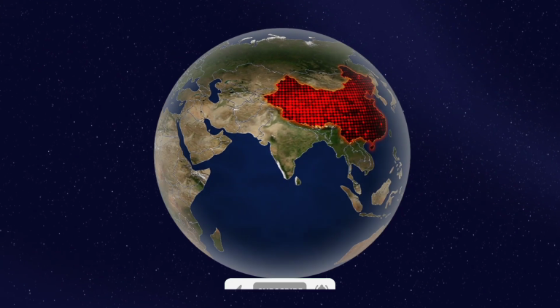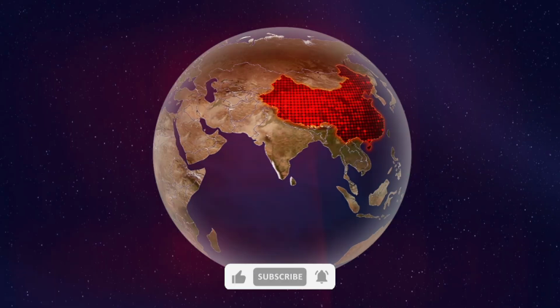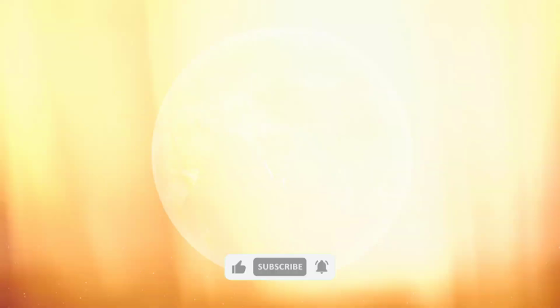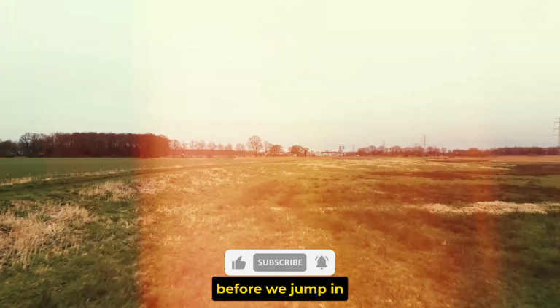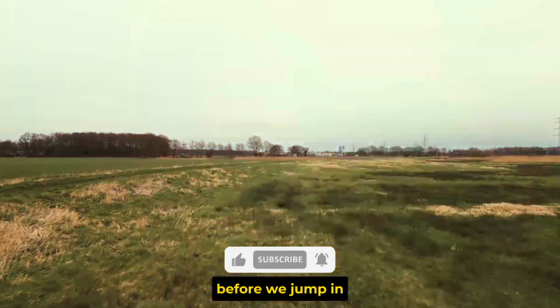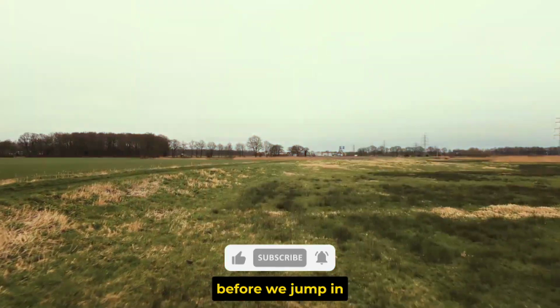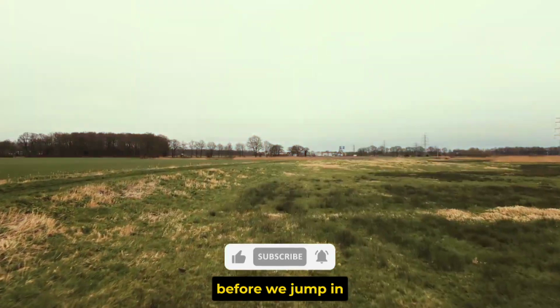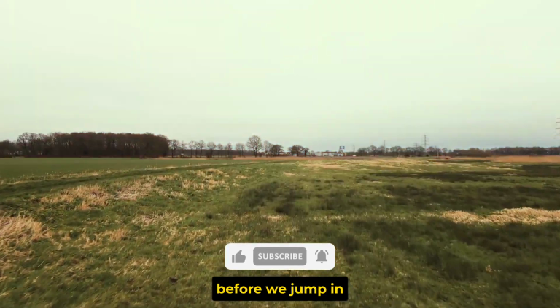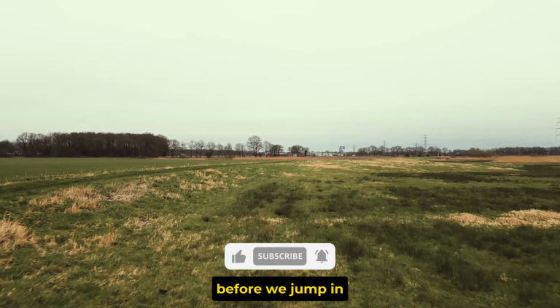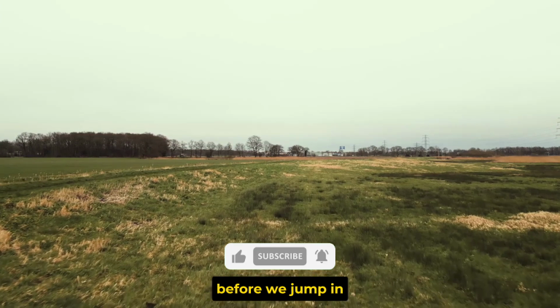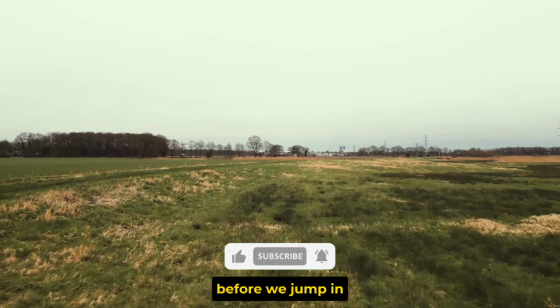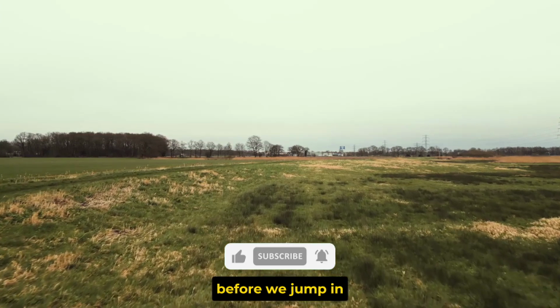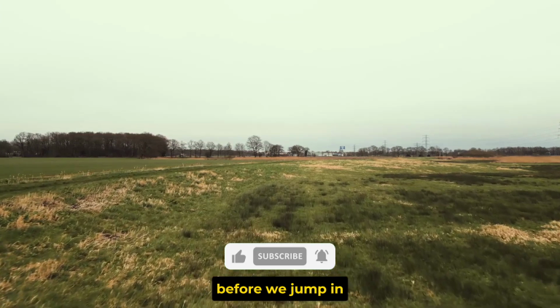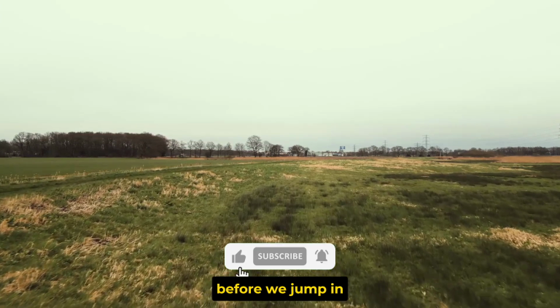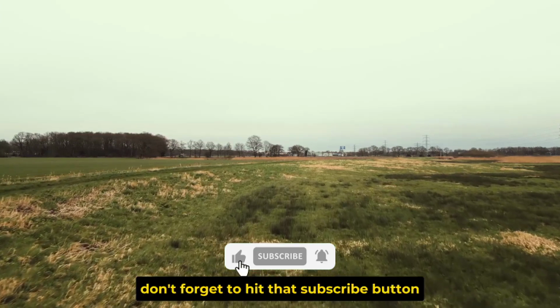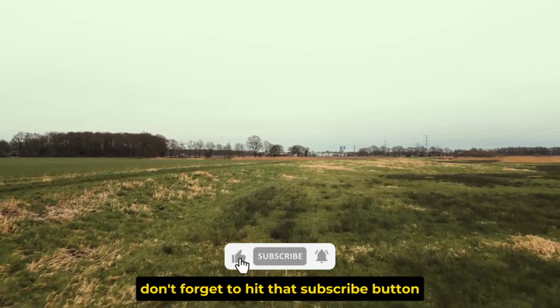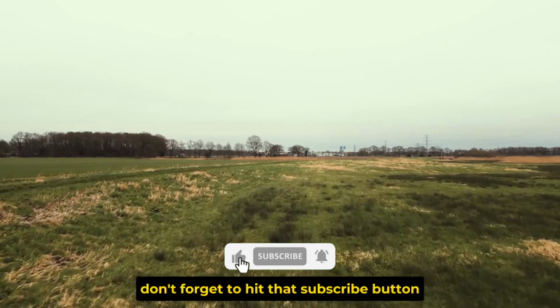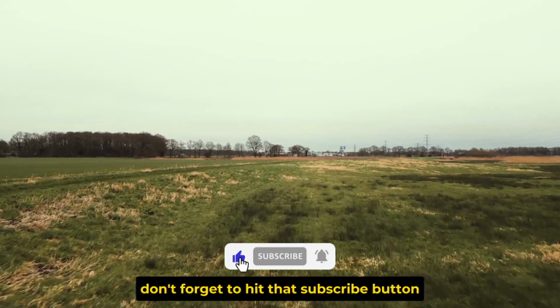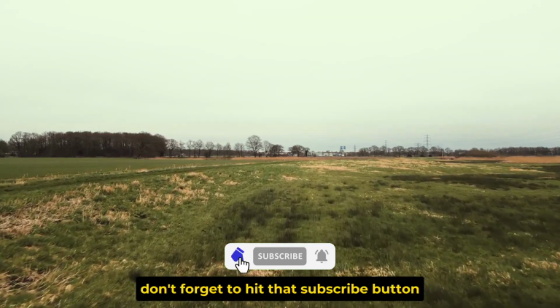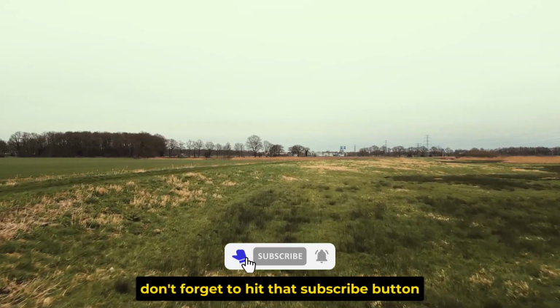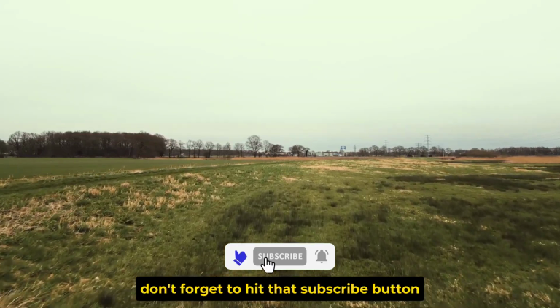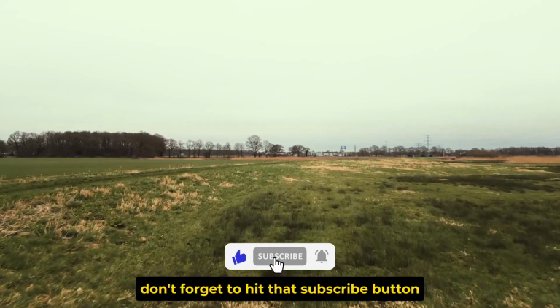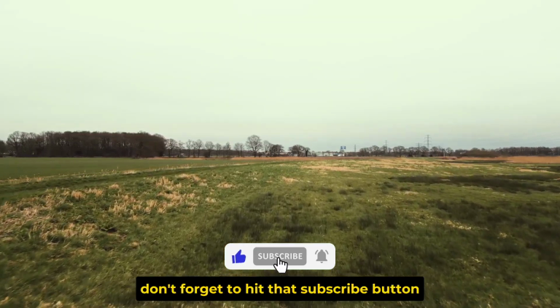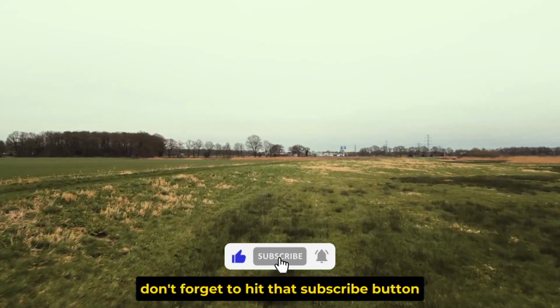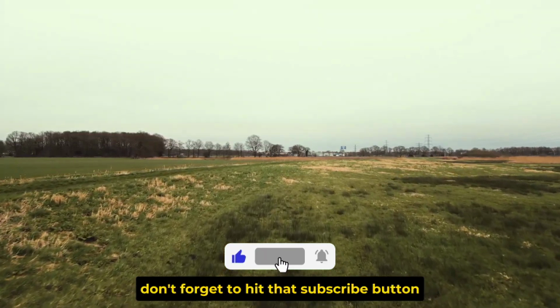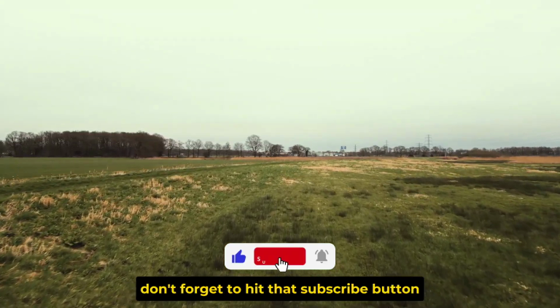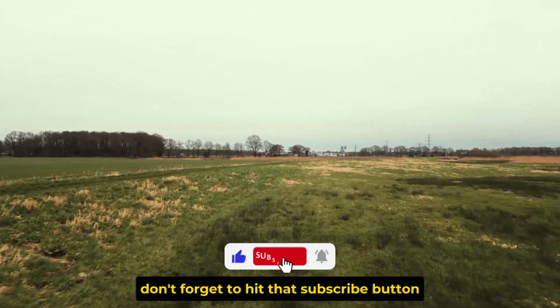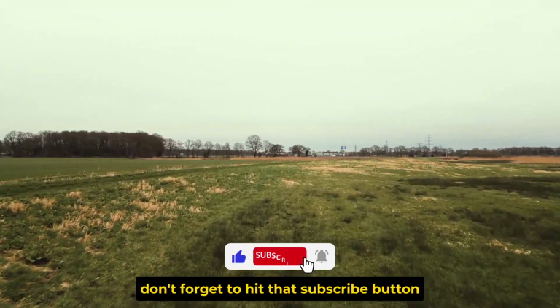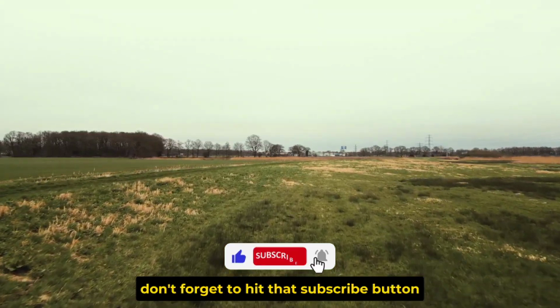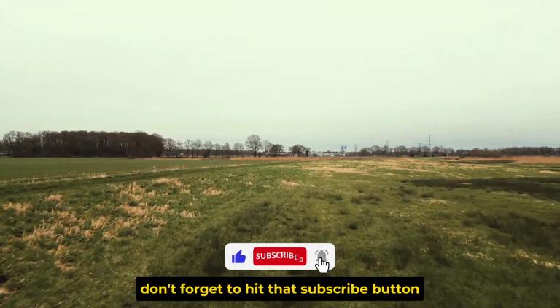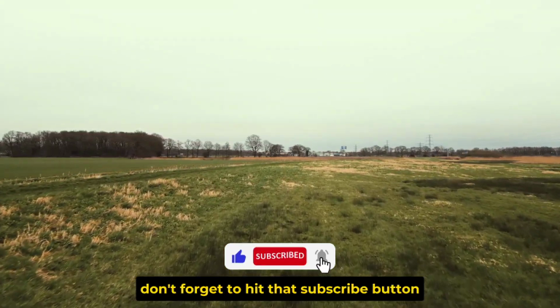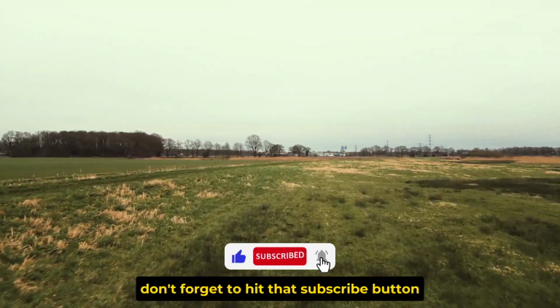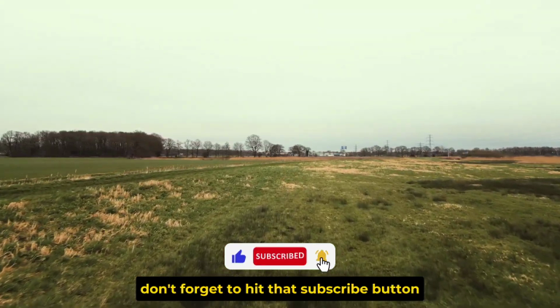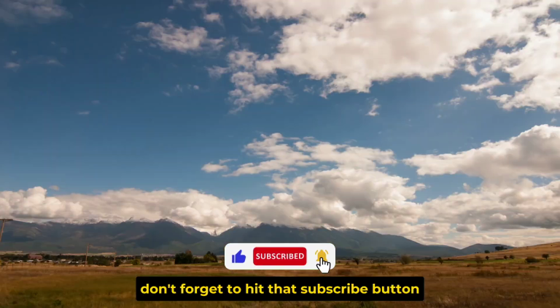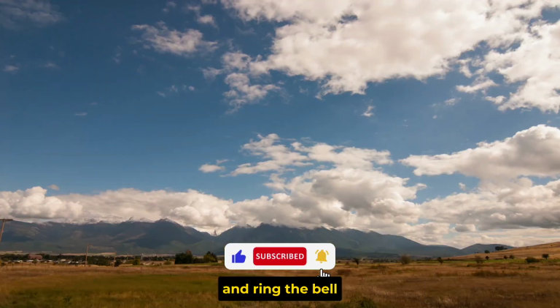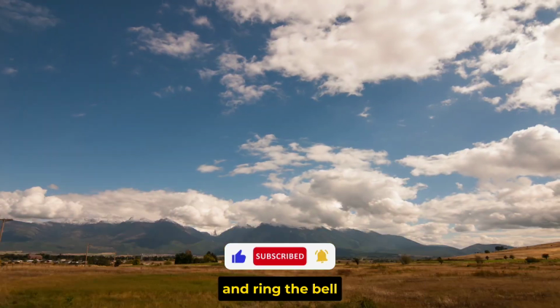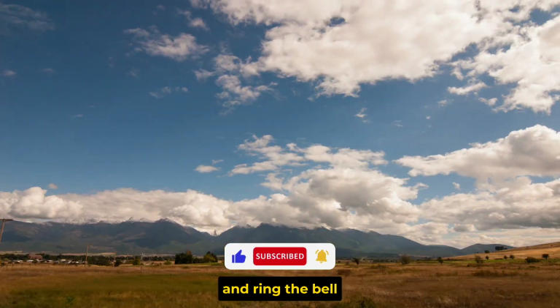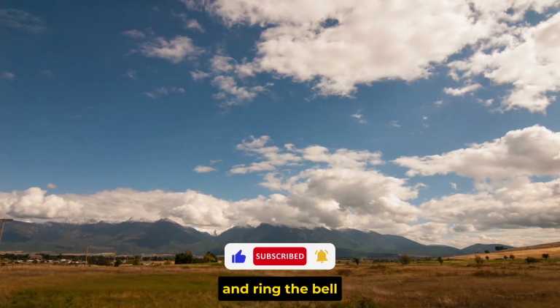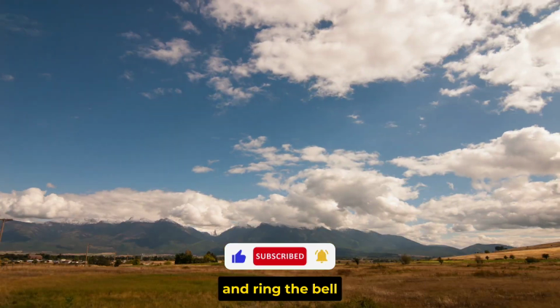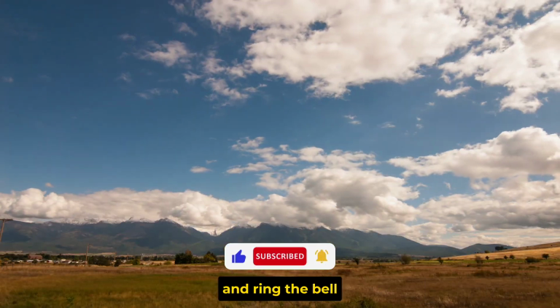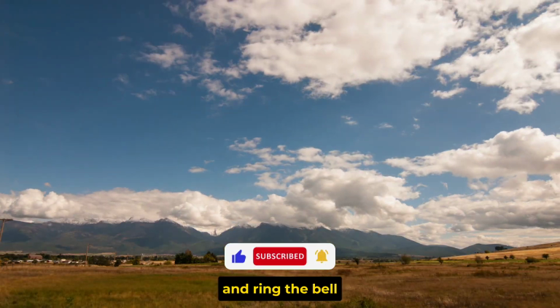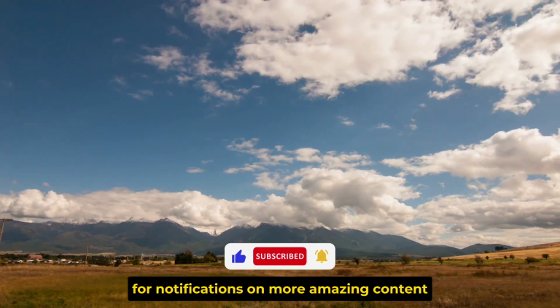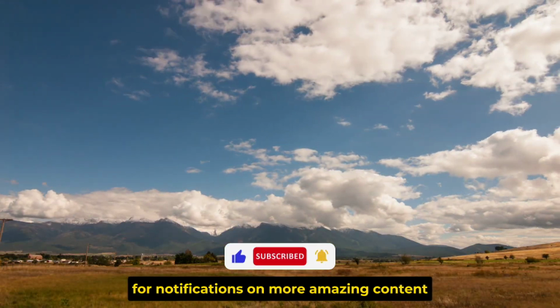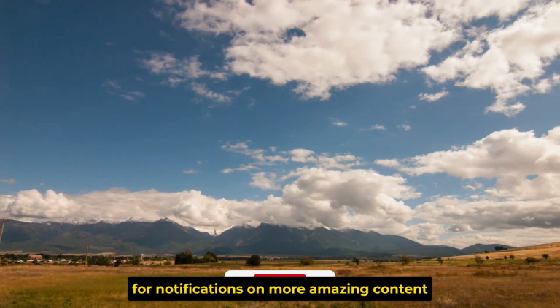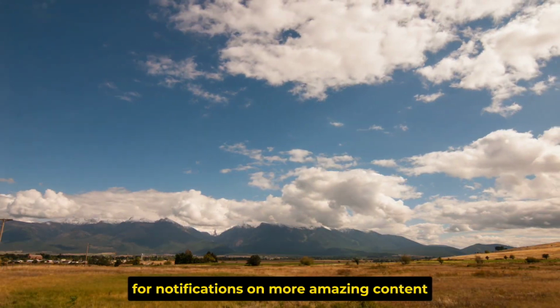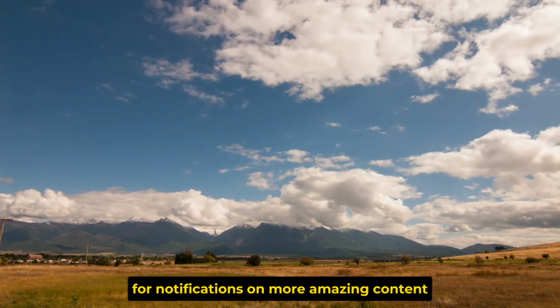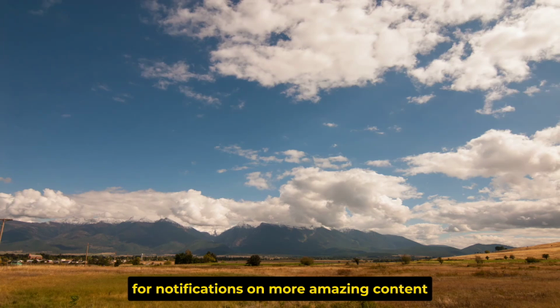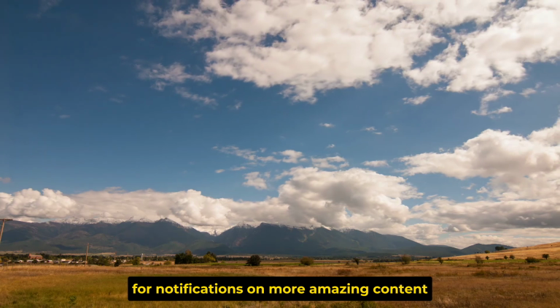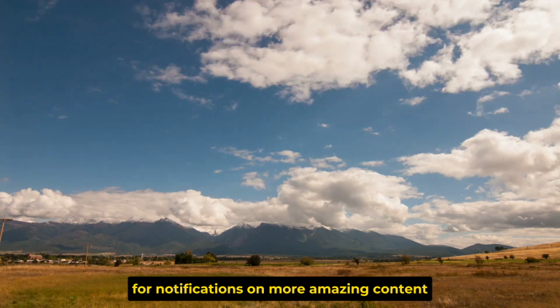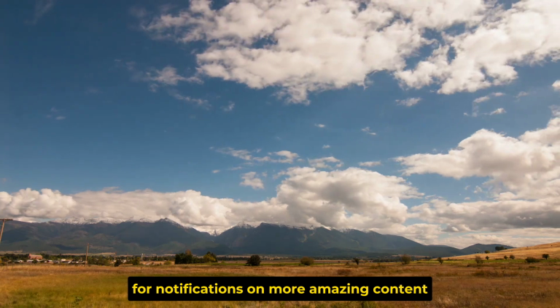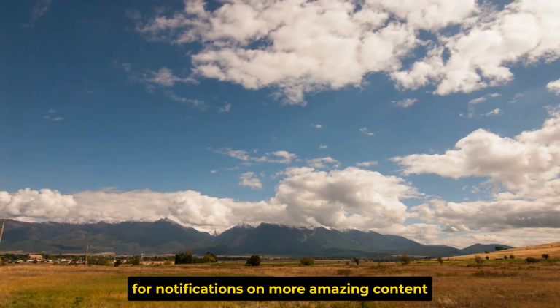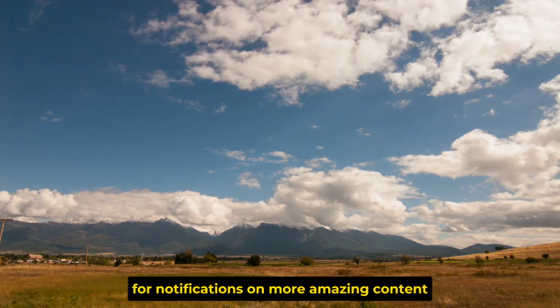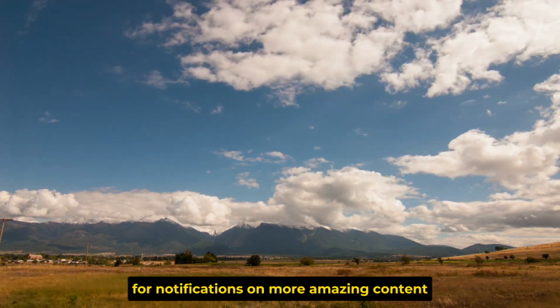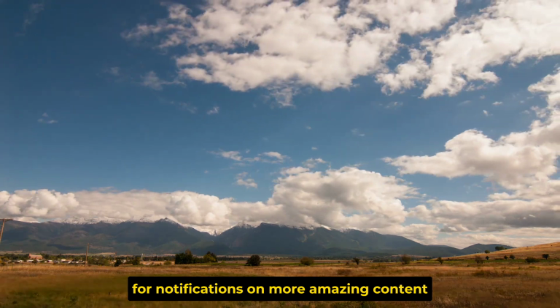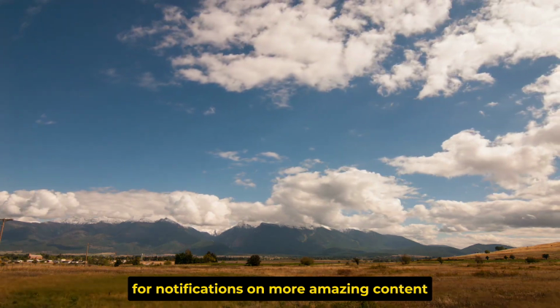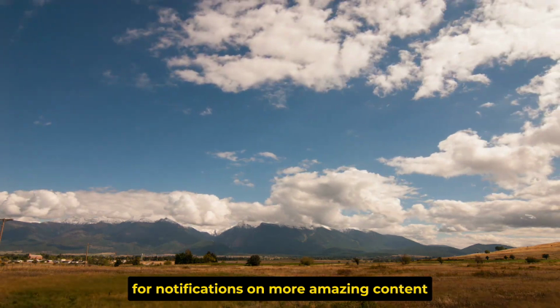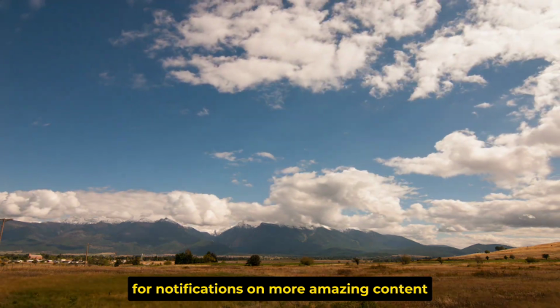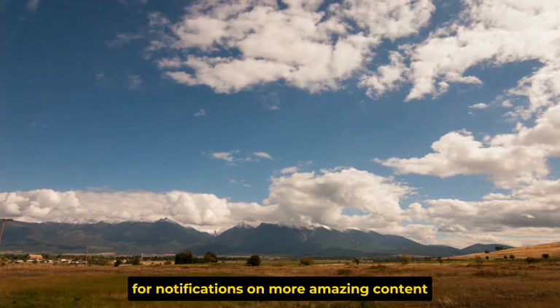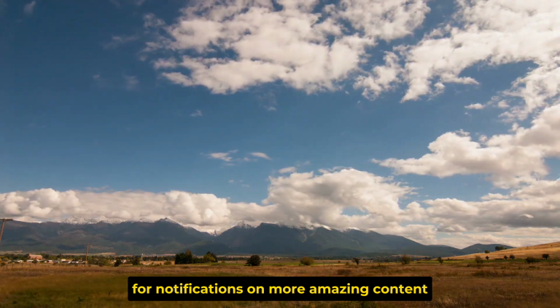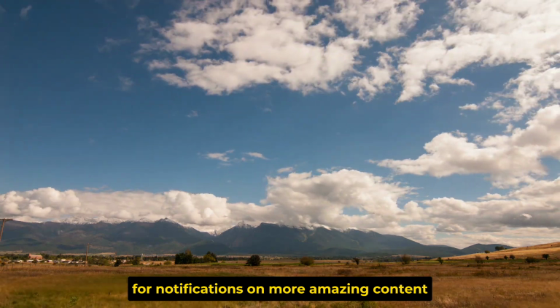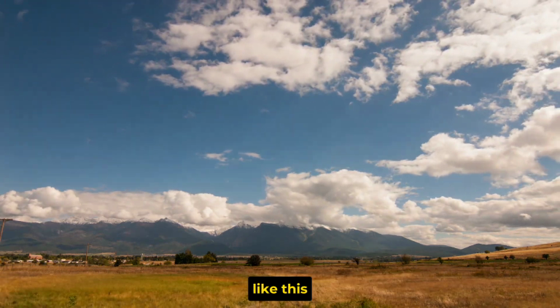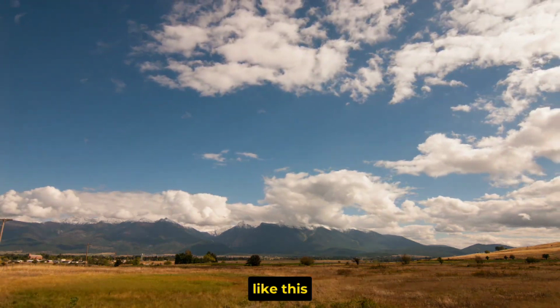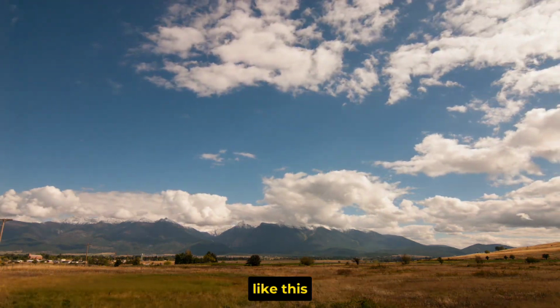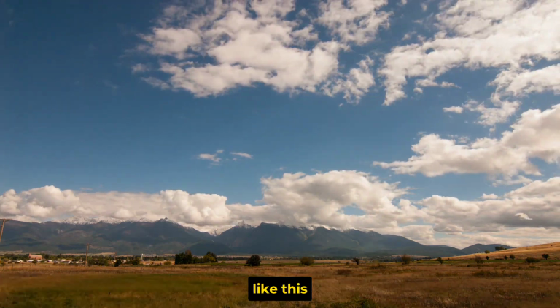Before we jump in, don't forget to hit that subscribe button and ring the bell for notifications on more amazing content like this.